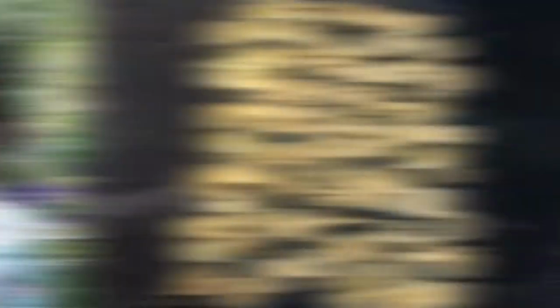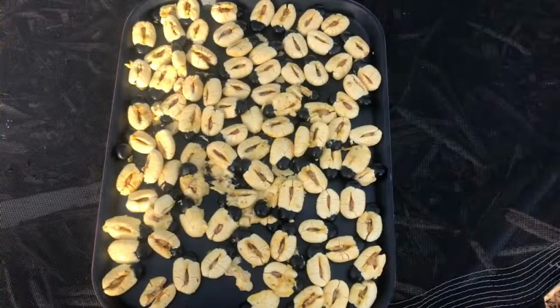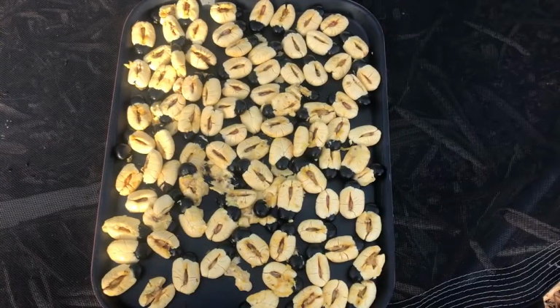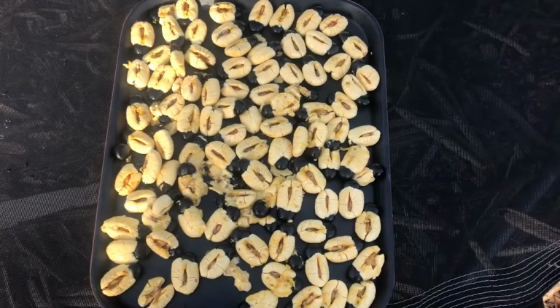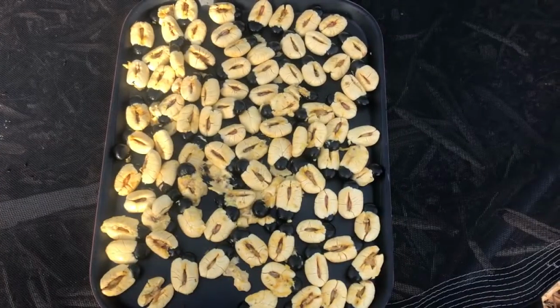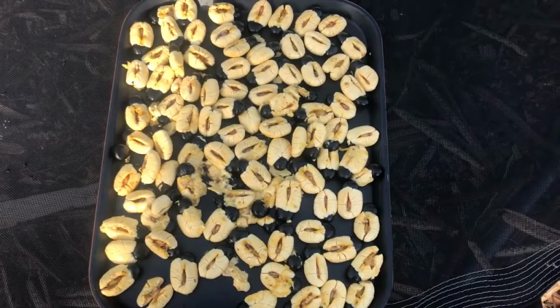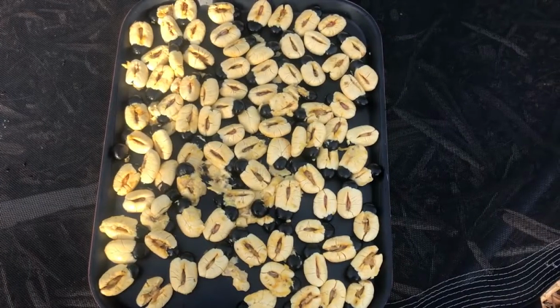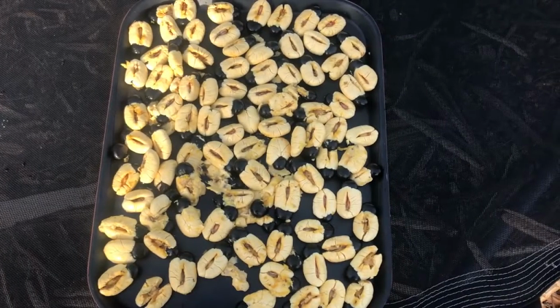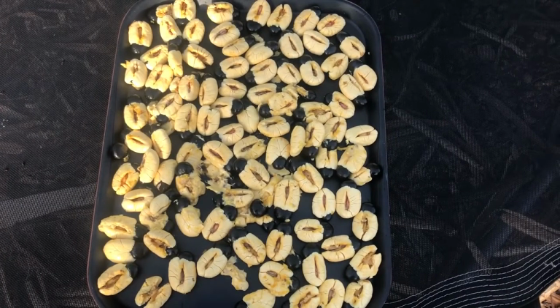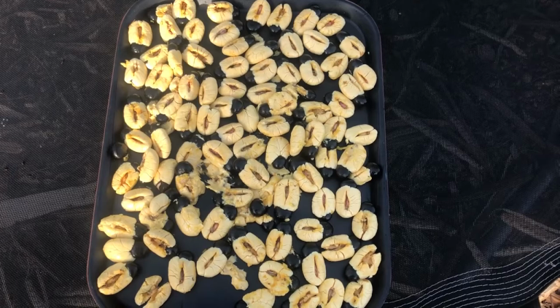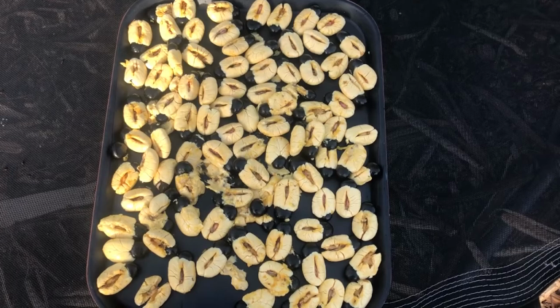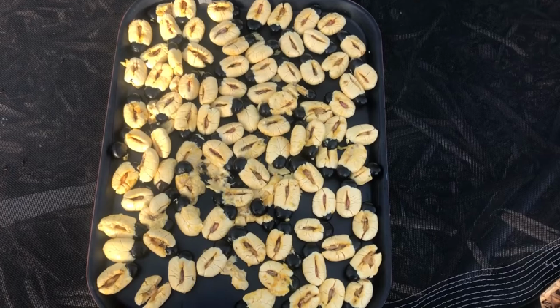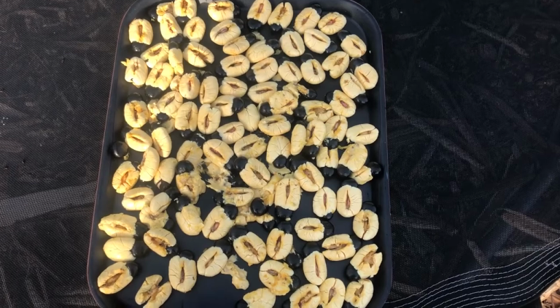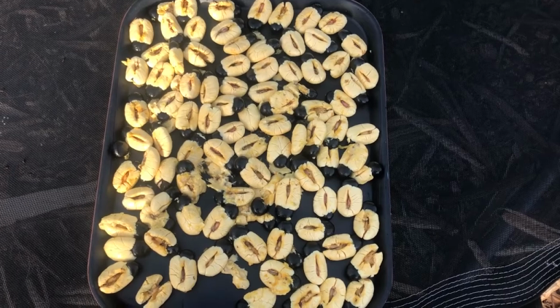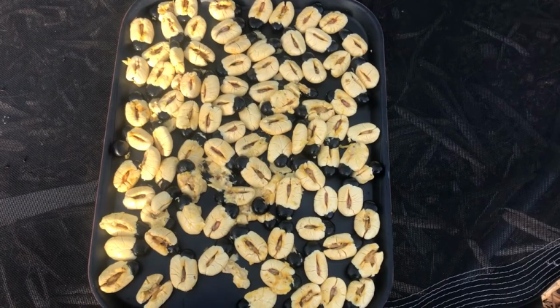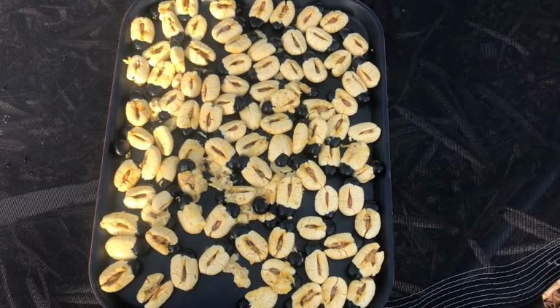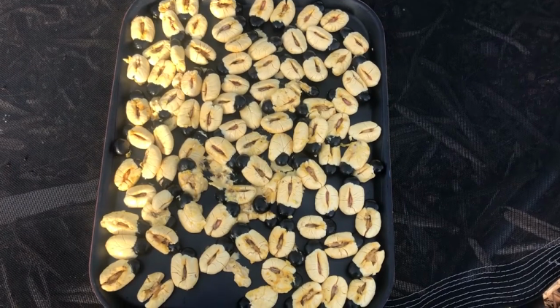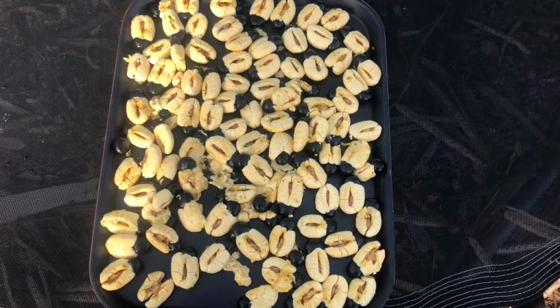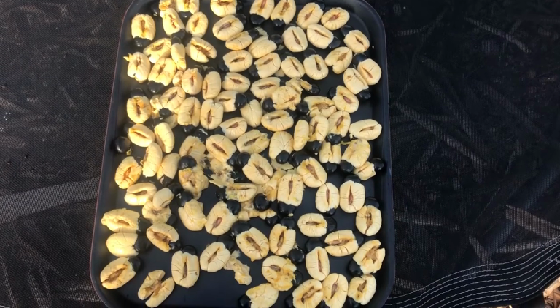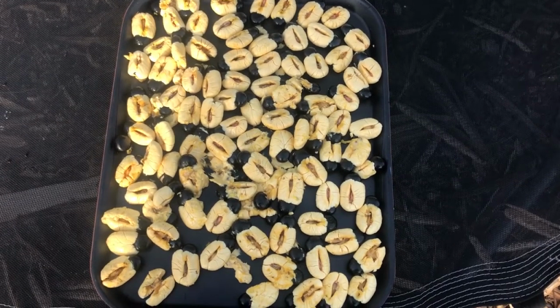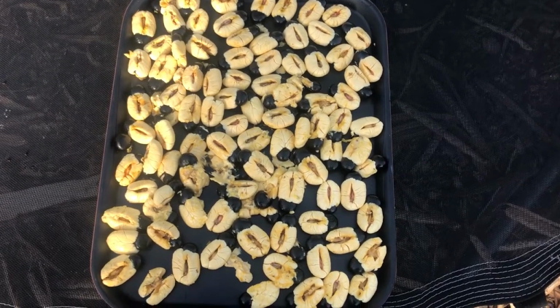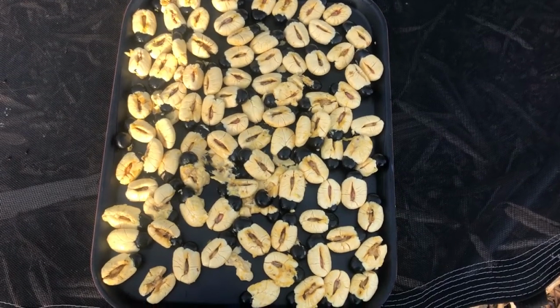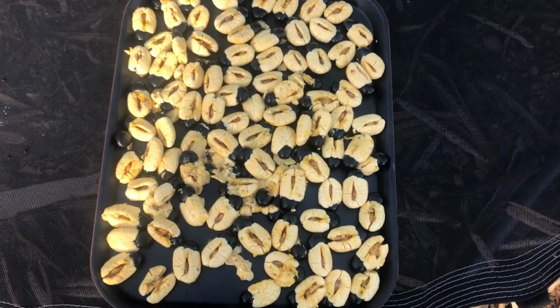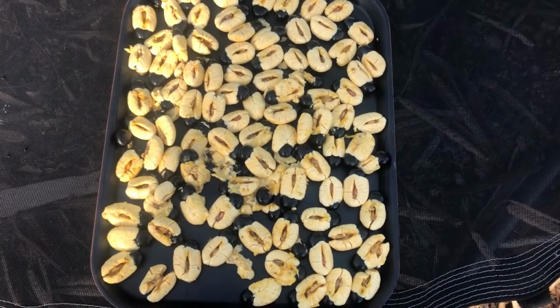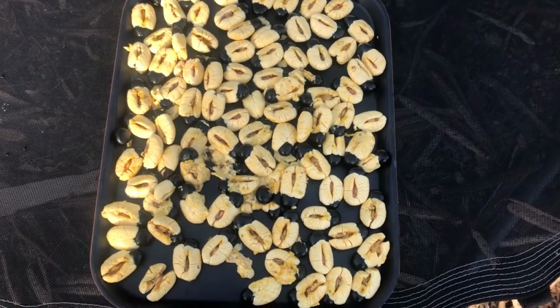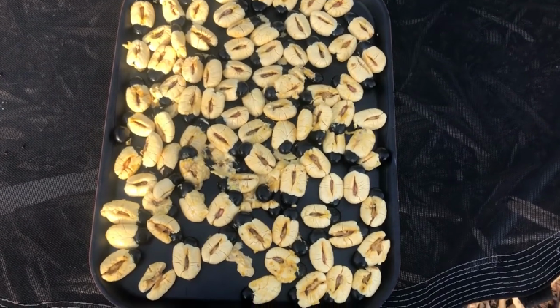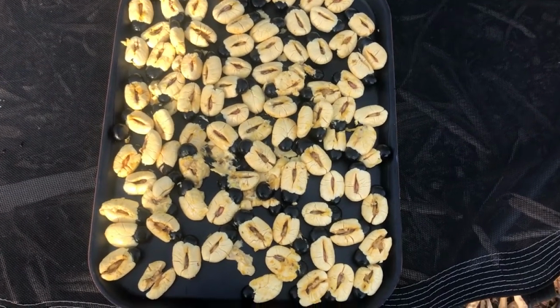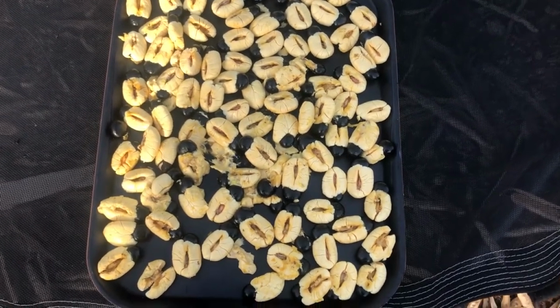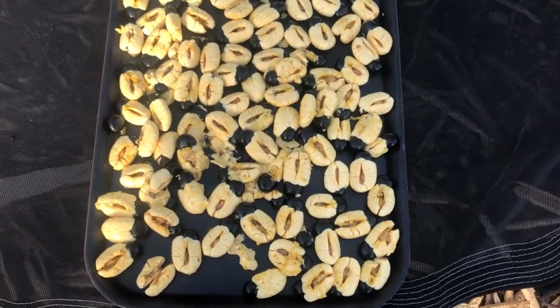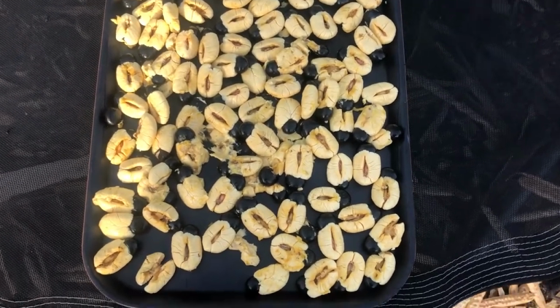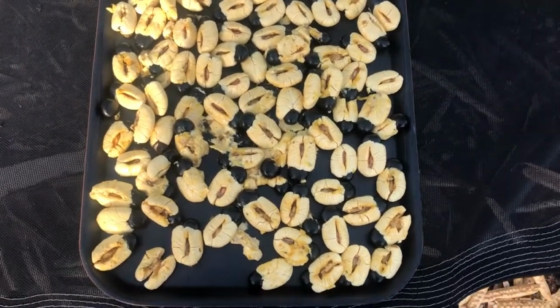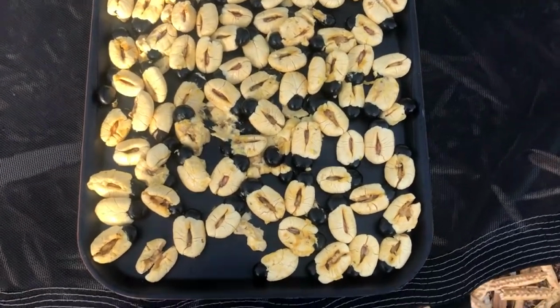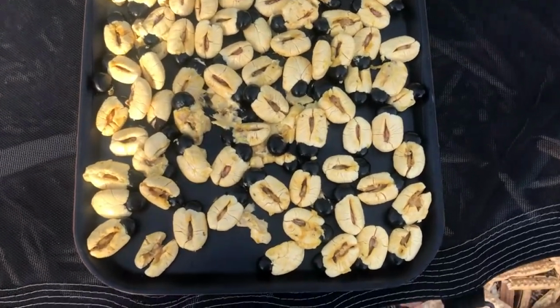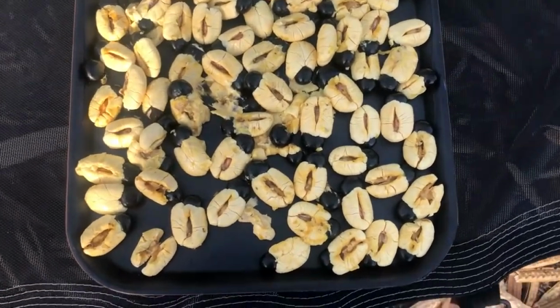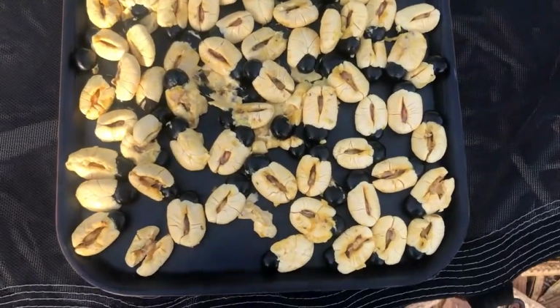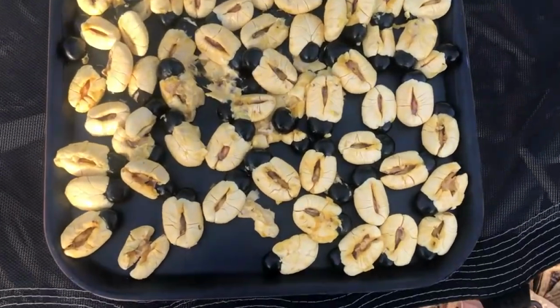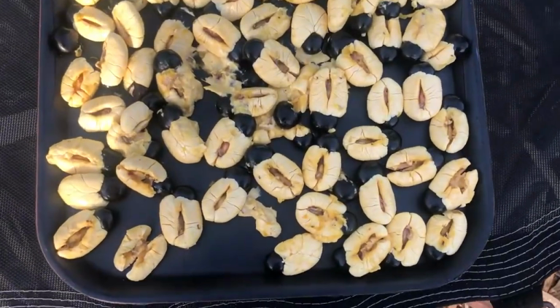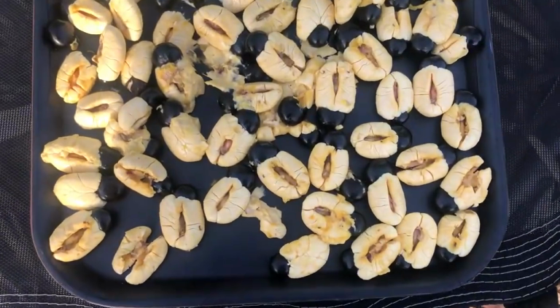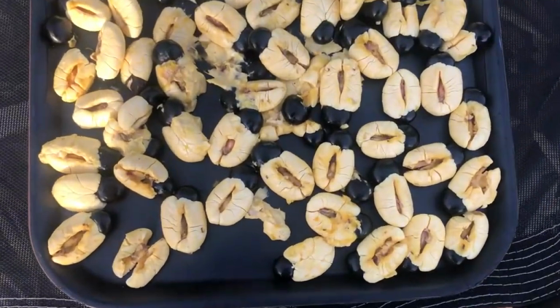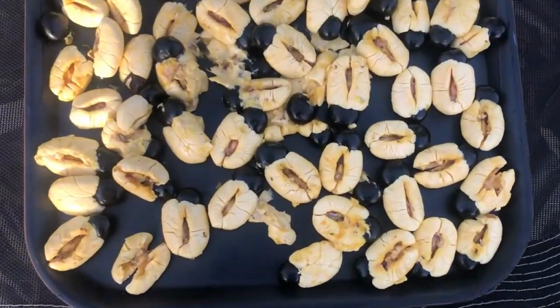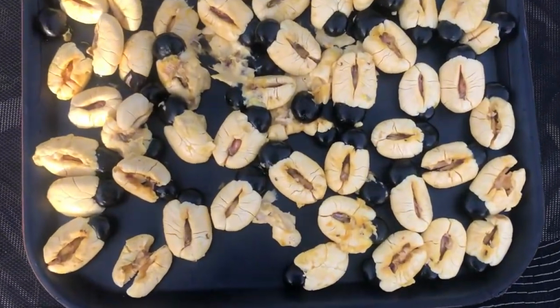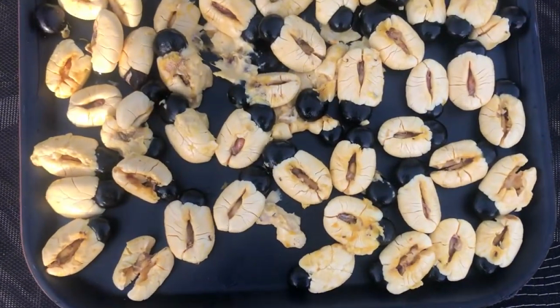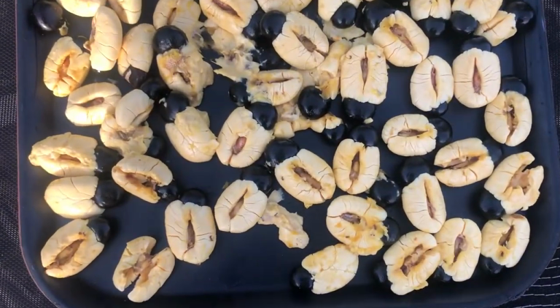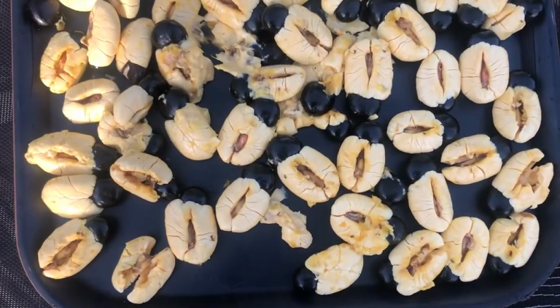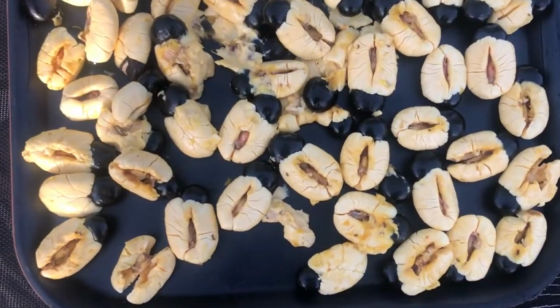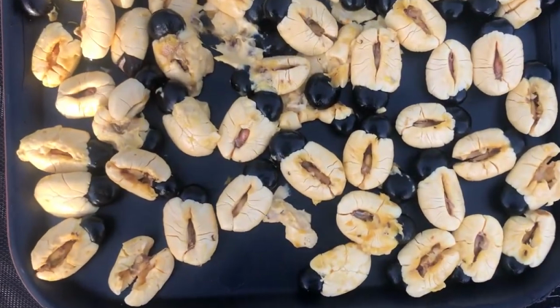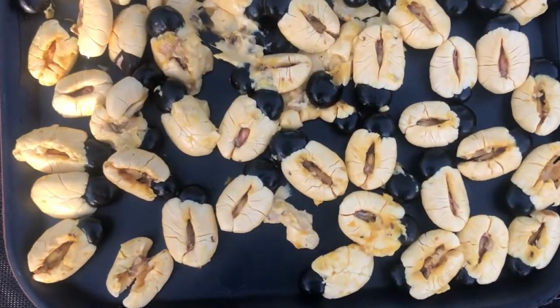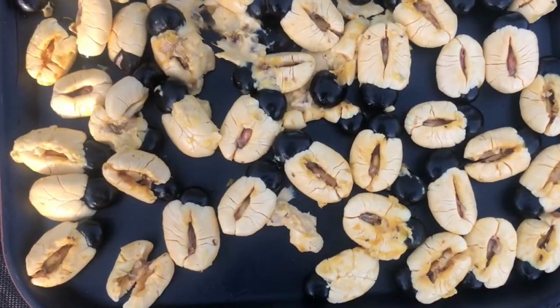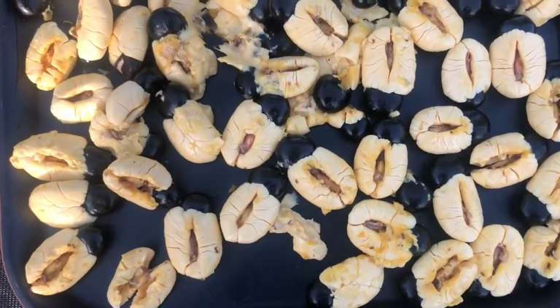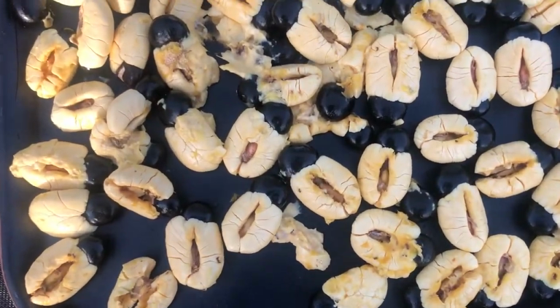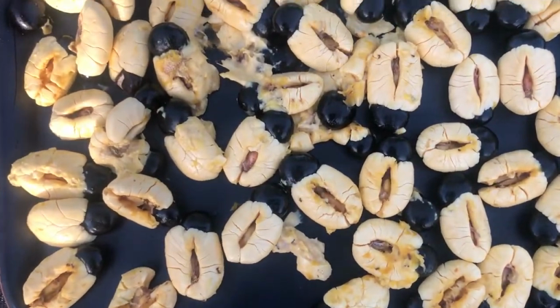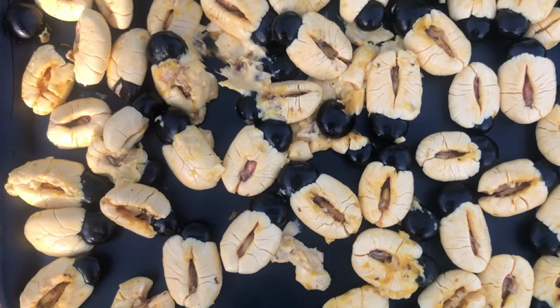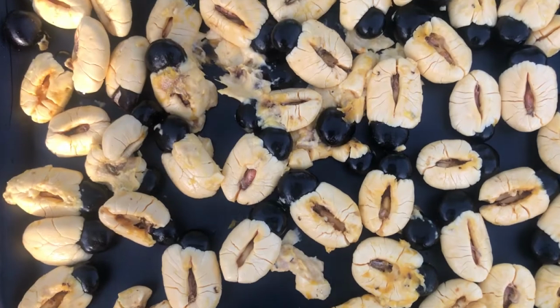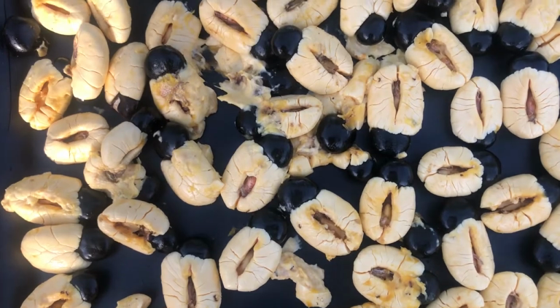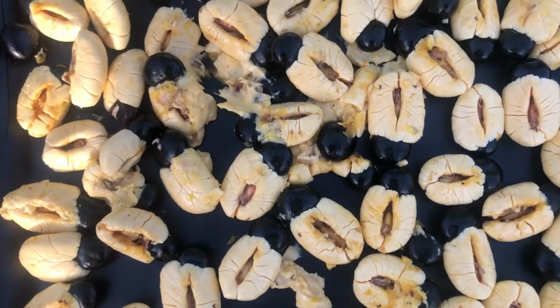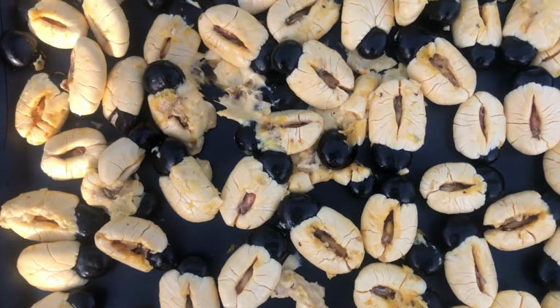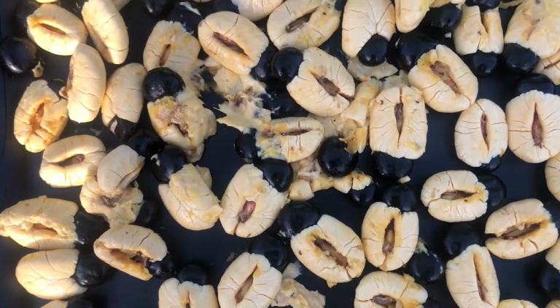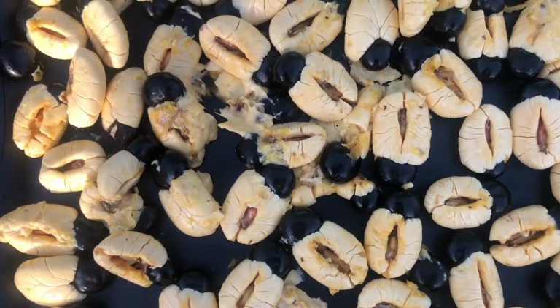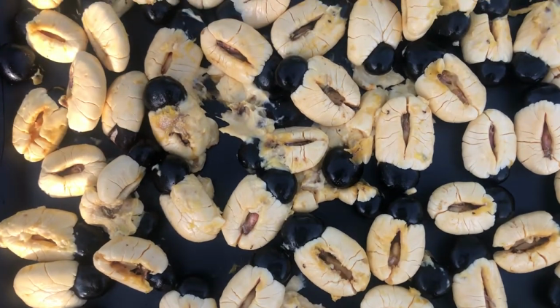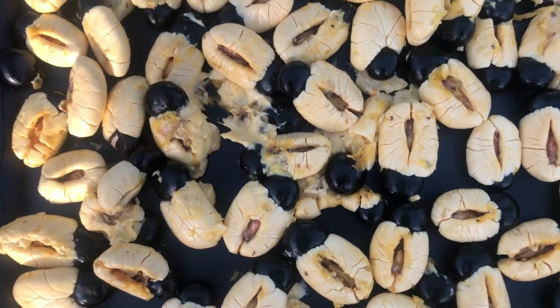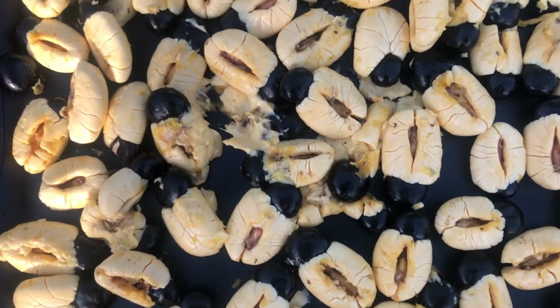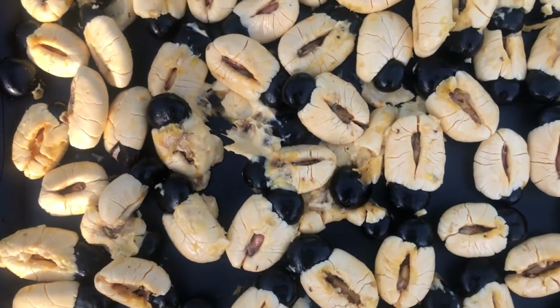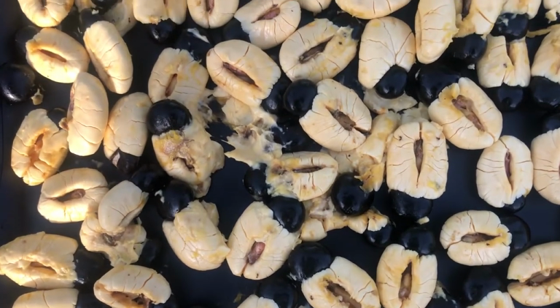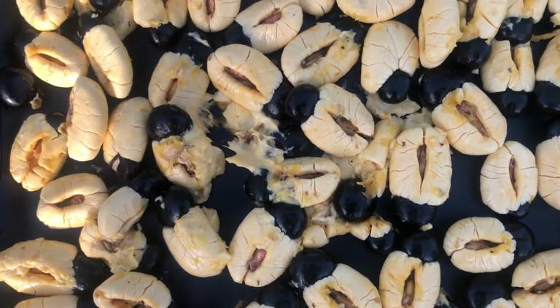I'll be using these akis to make oil. The first thing I'm going to be doing is to dry the akis.